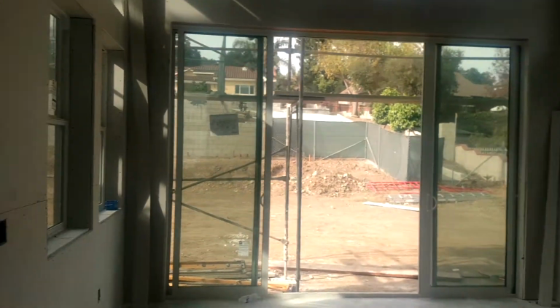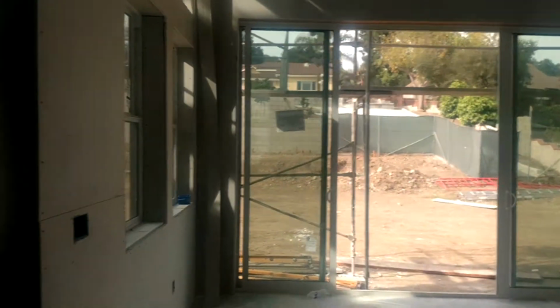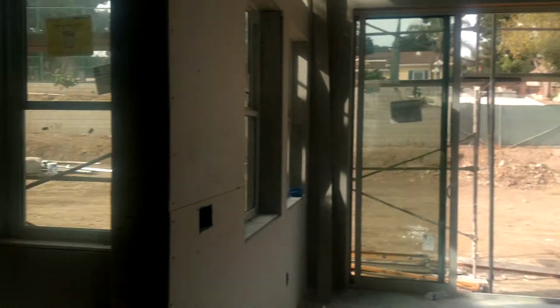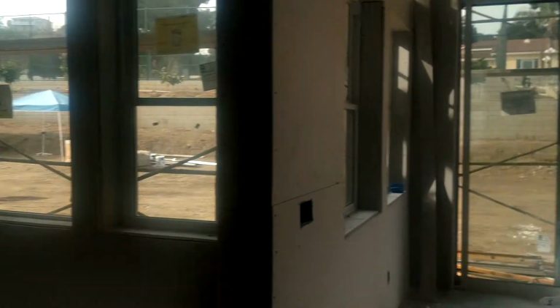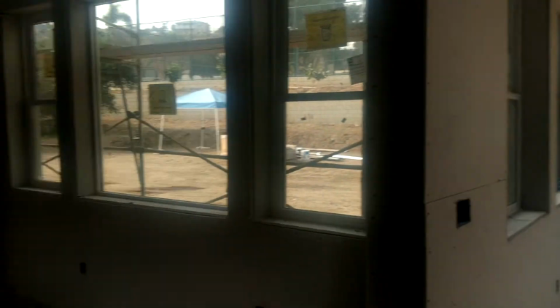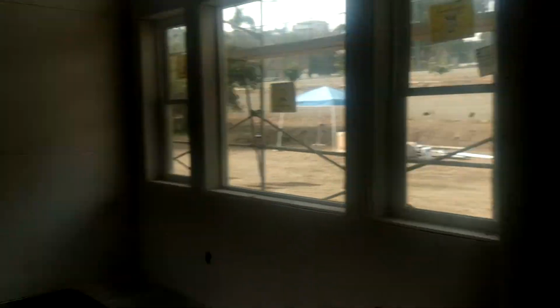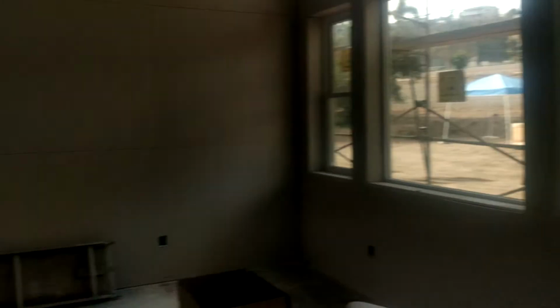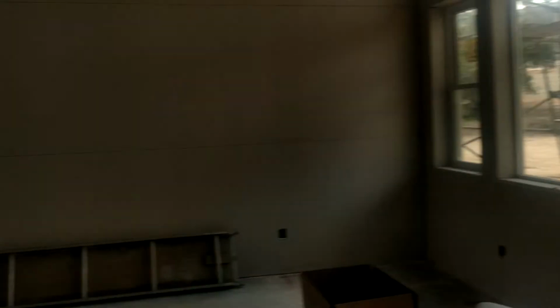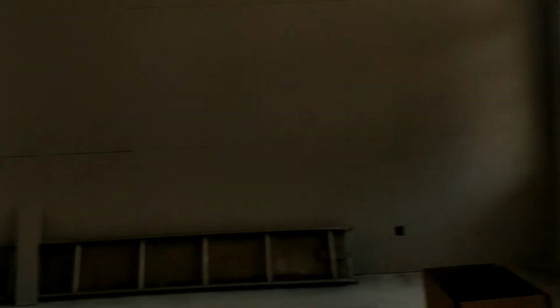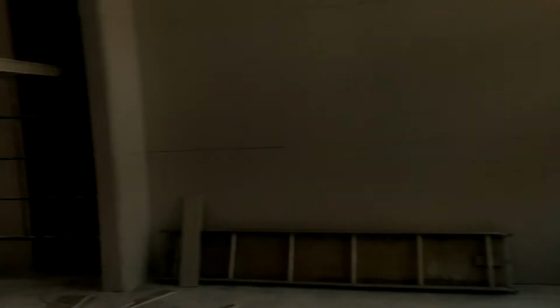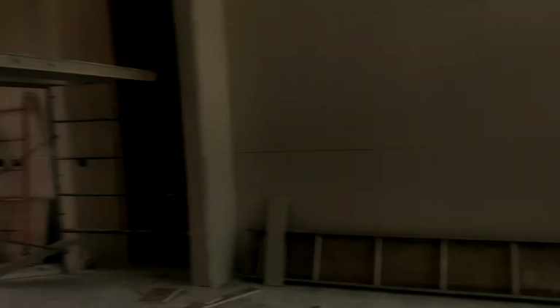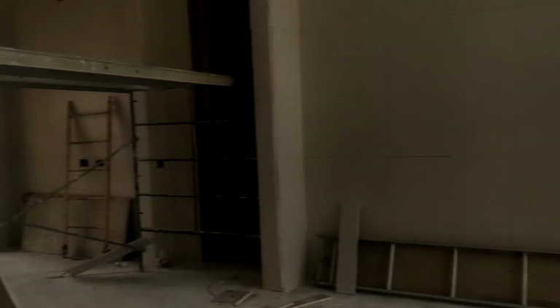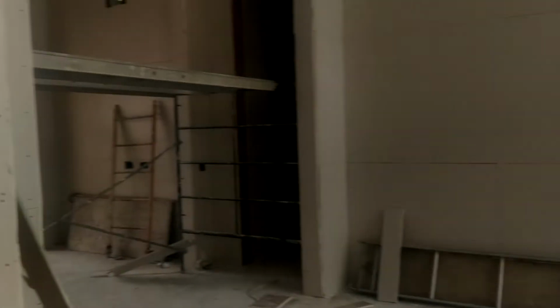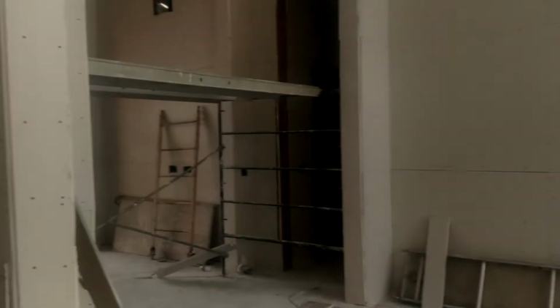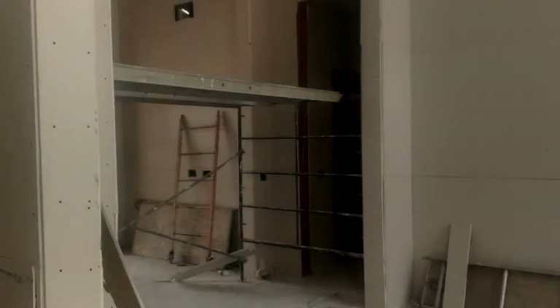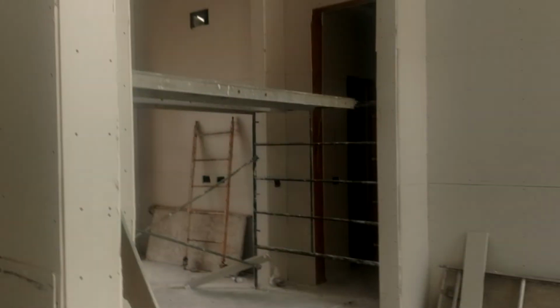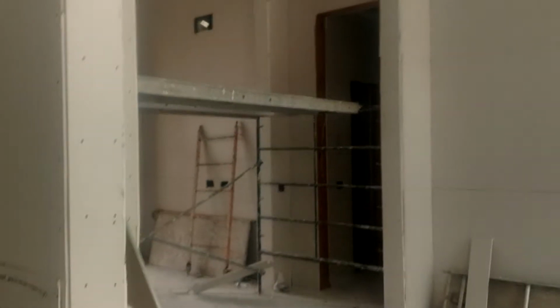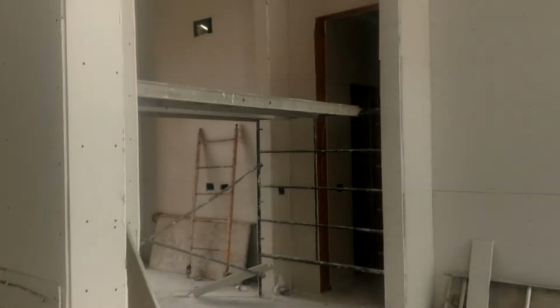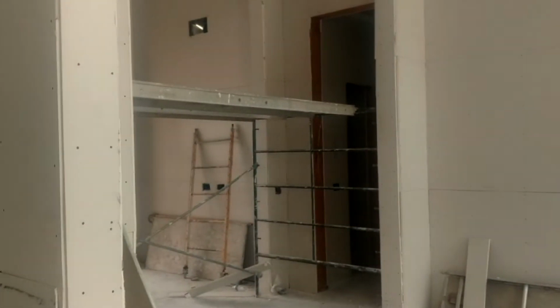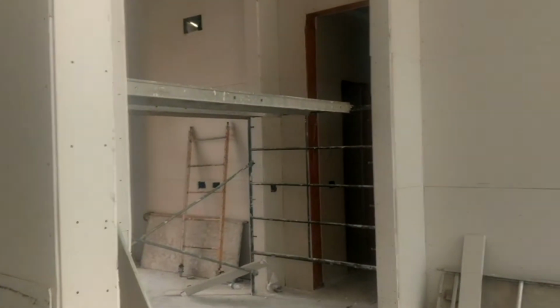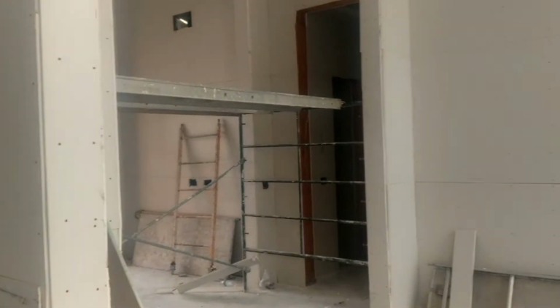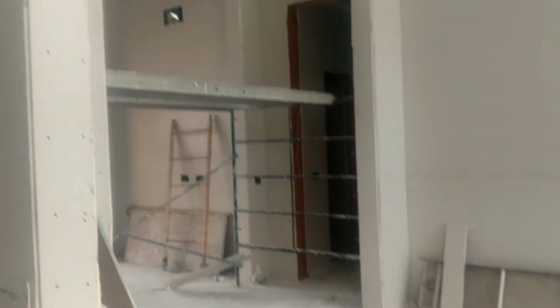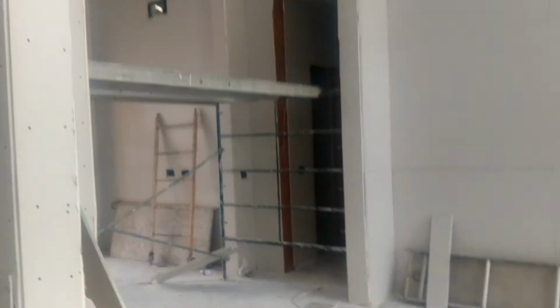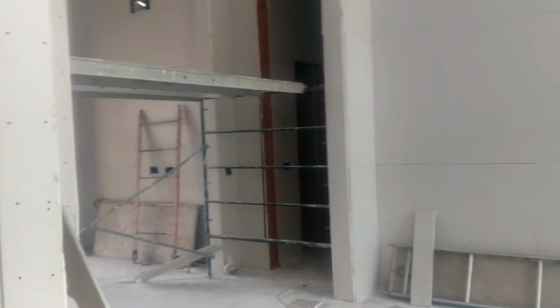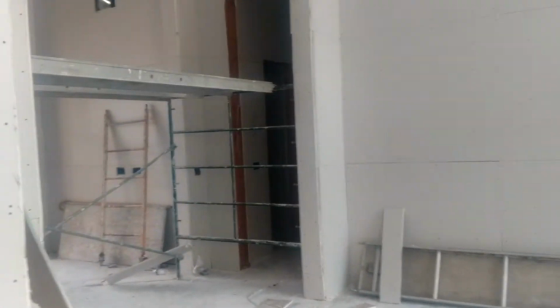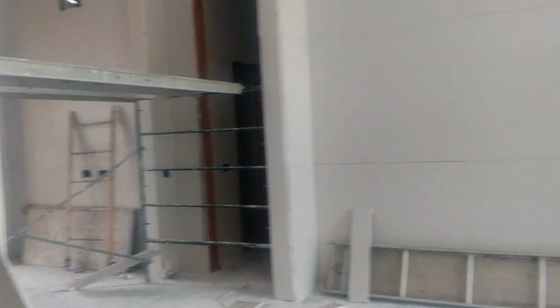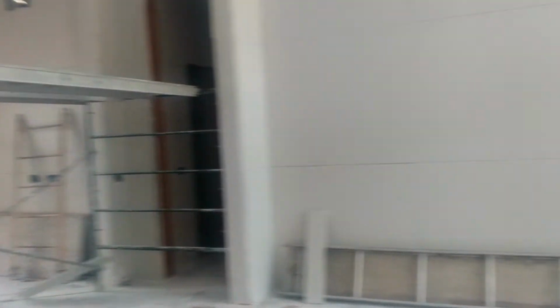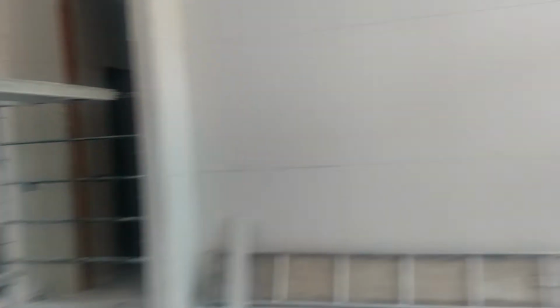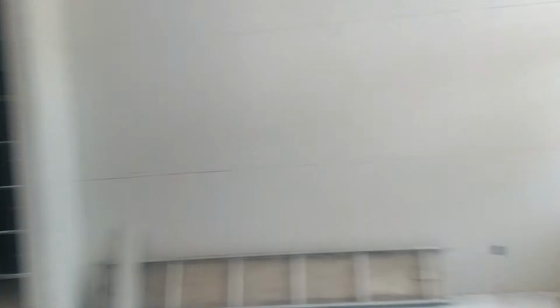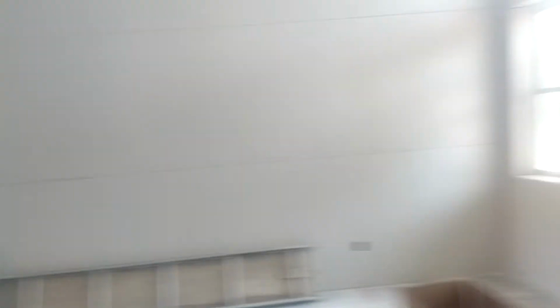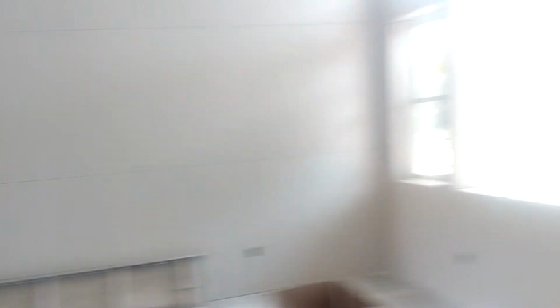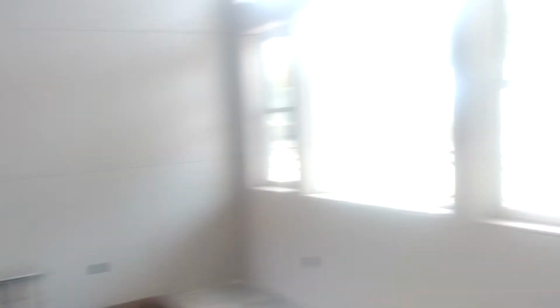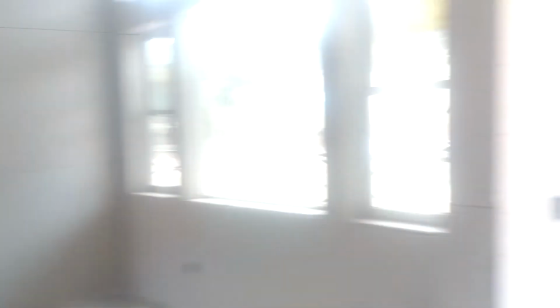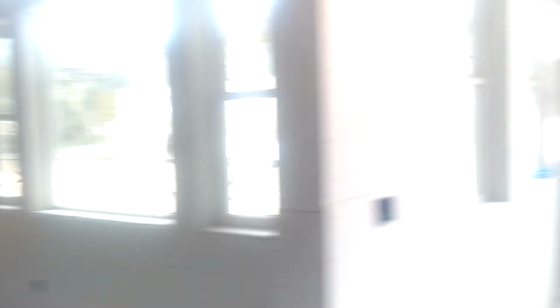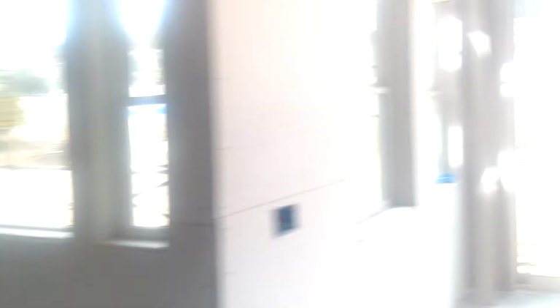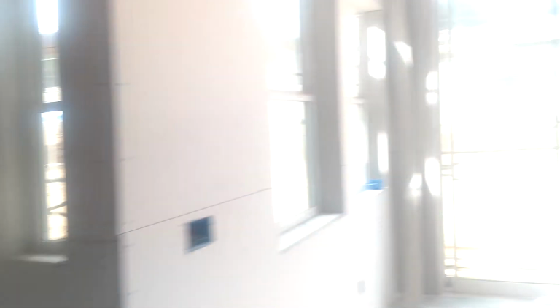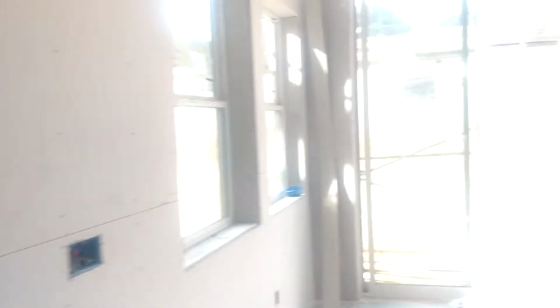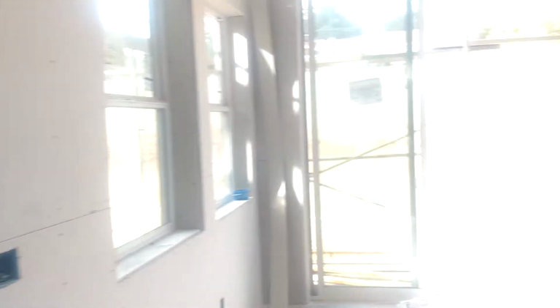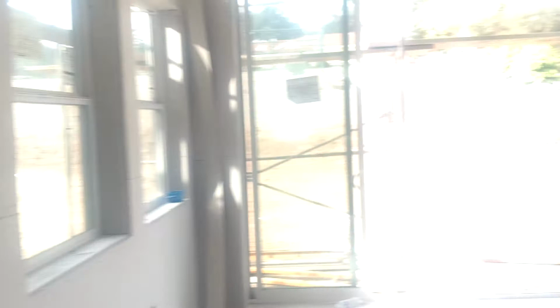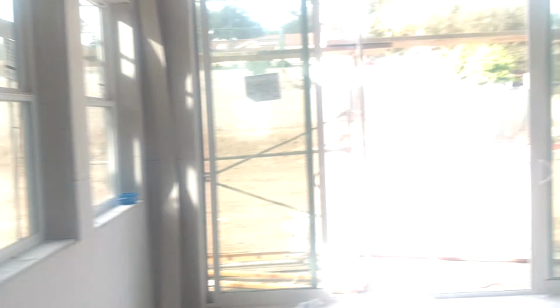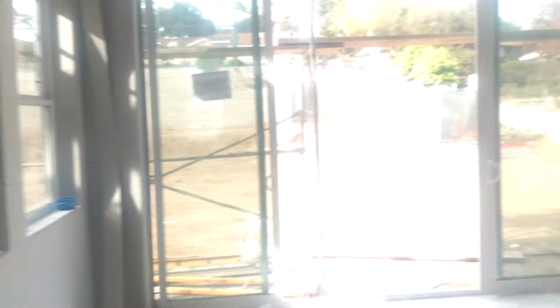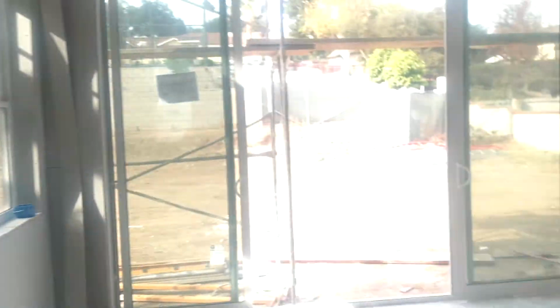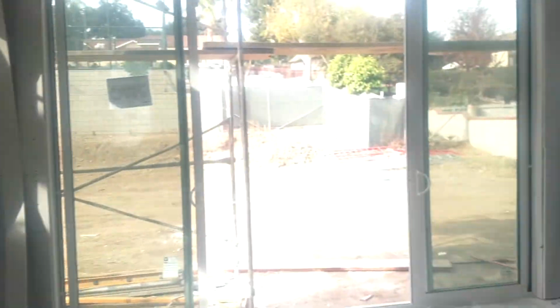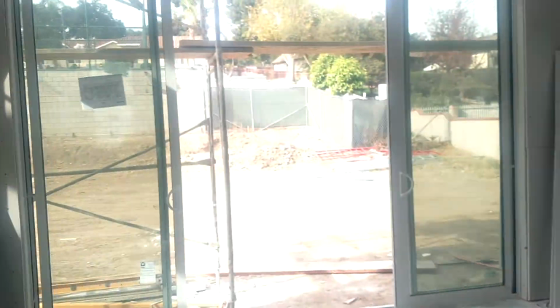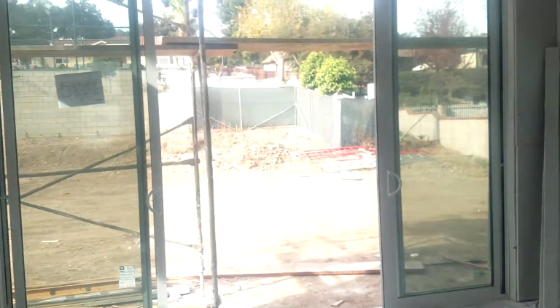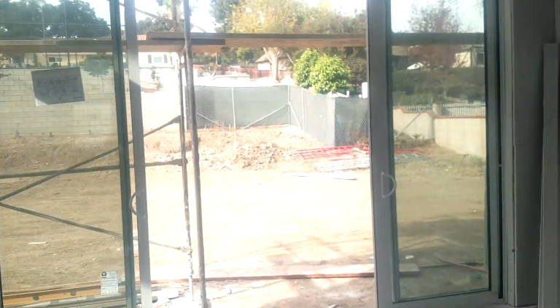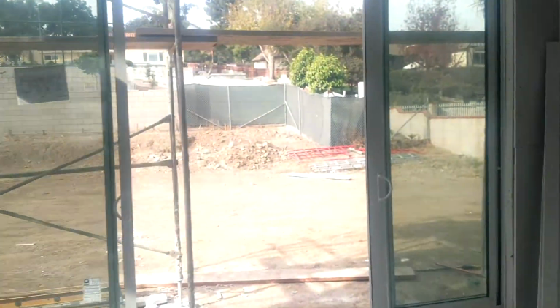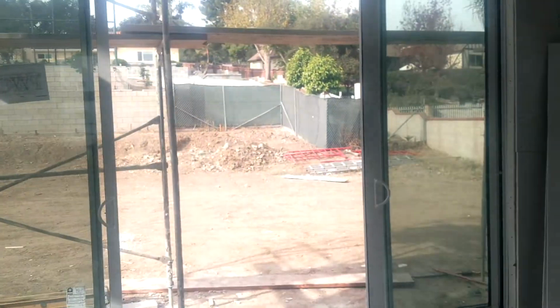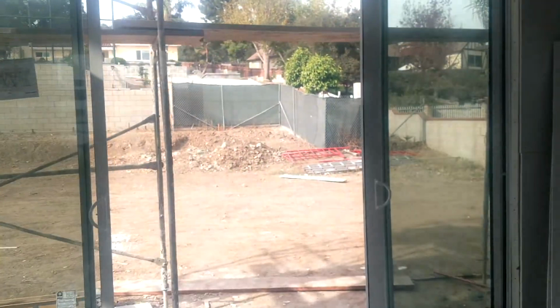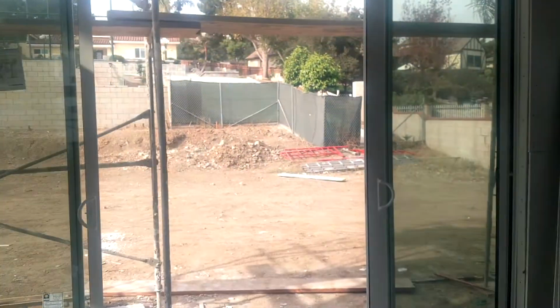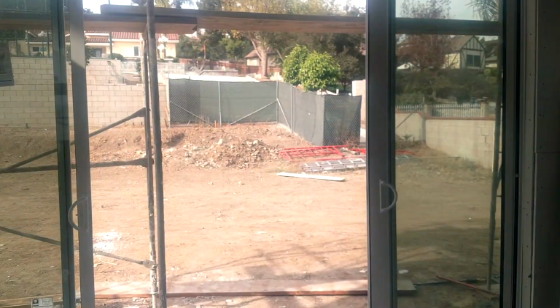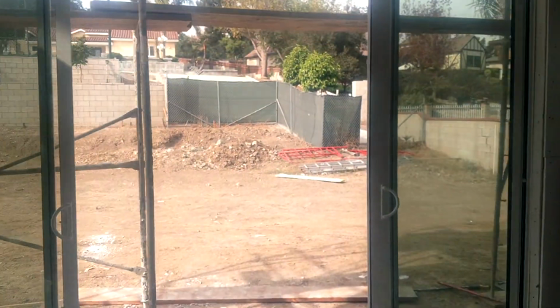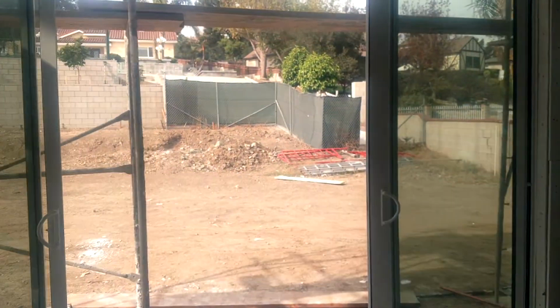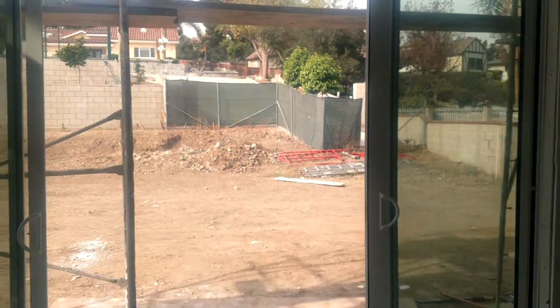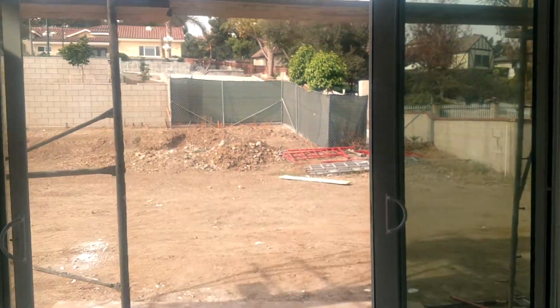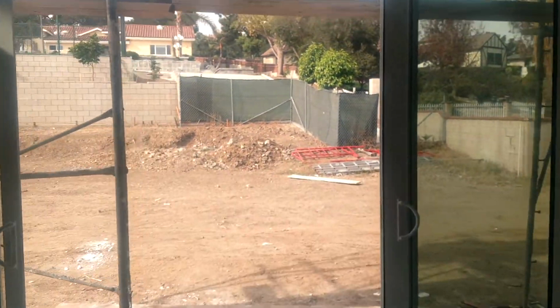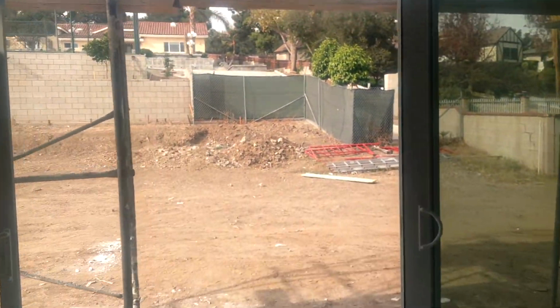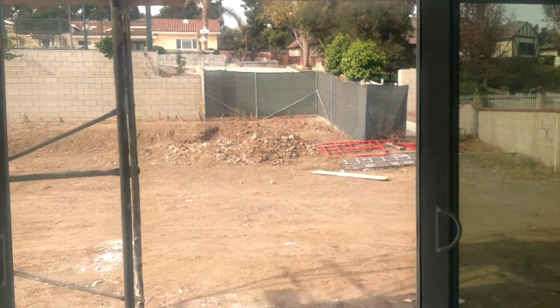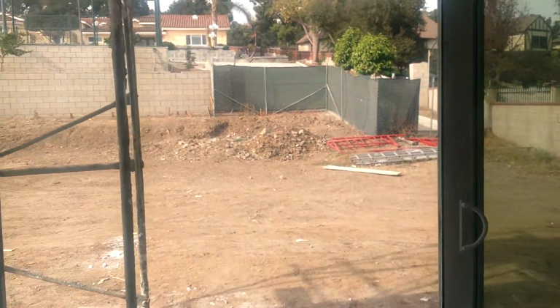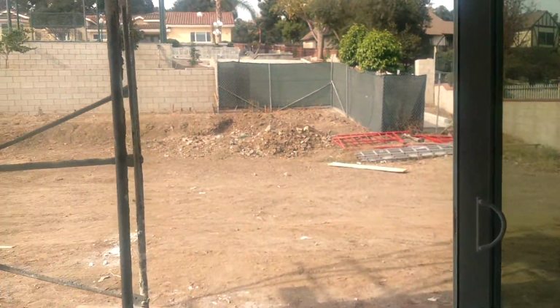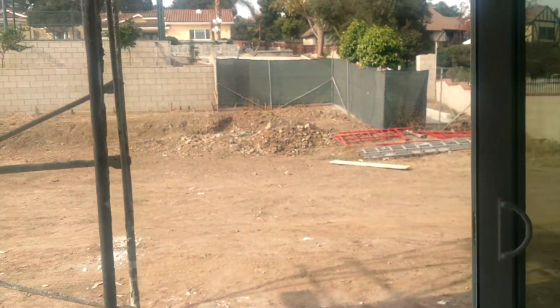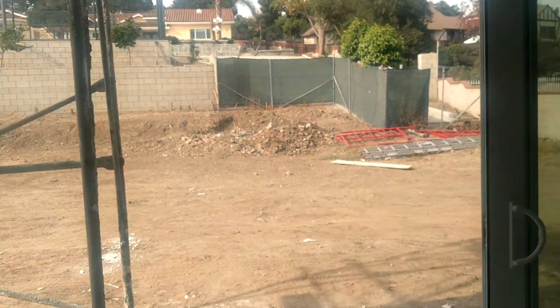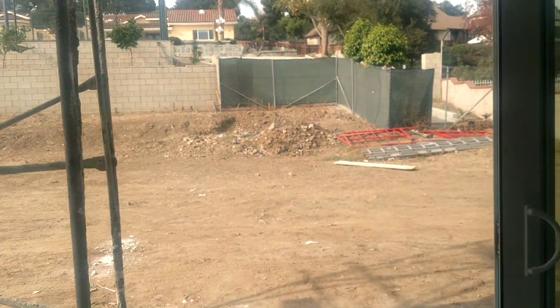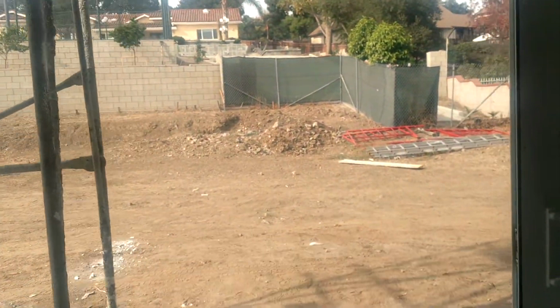I'm blocked by this scaffolding, so we'll go around the outside here to see the rest of the house.